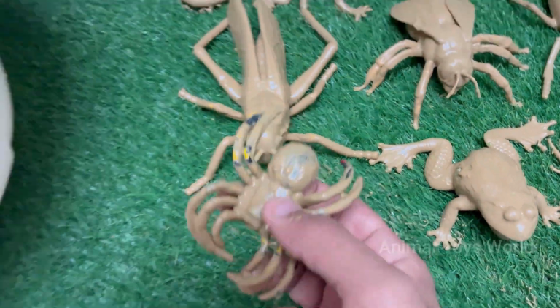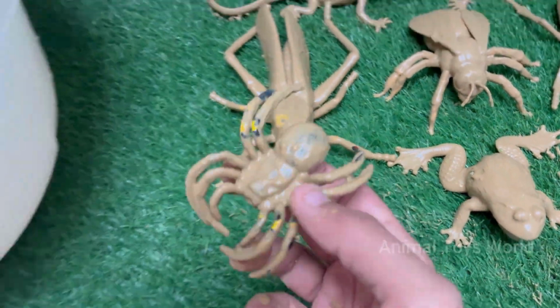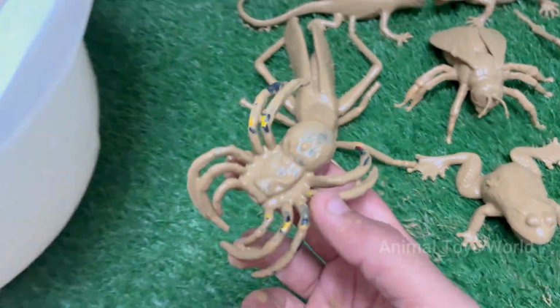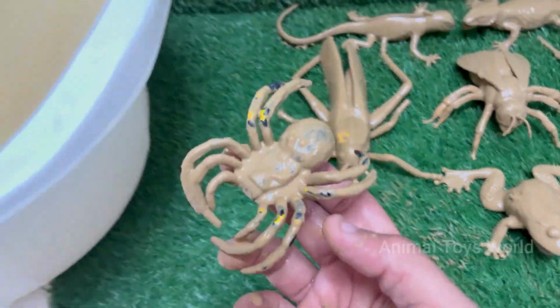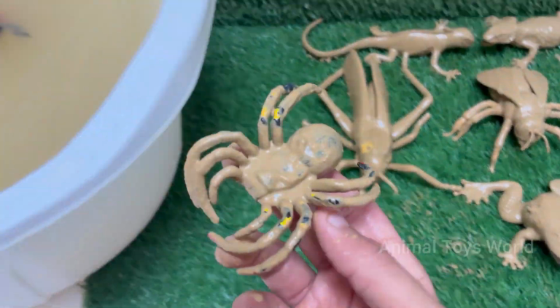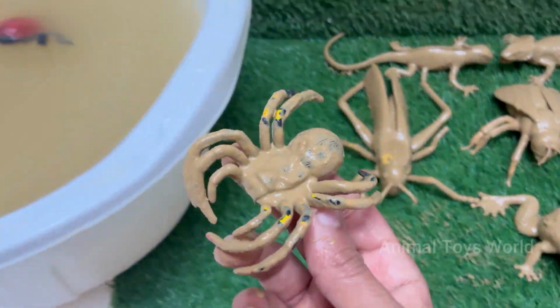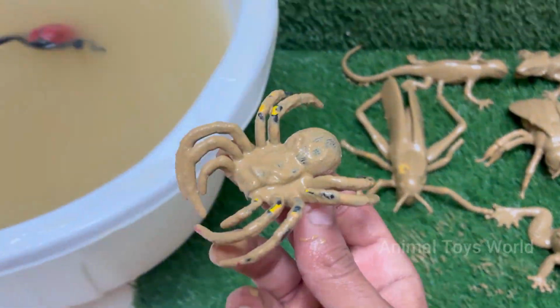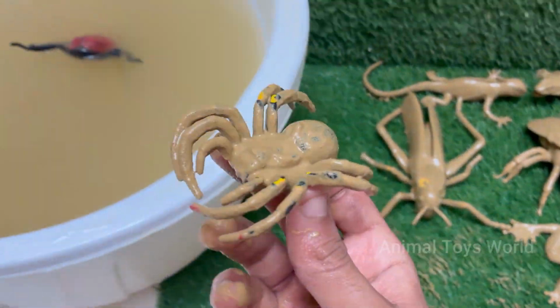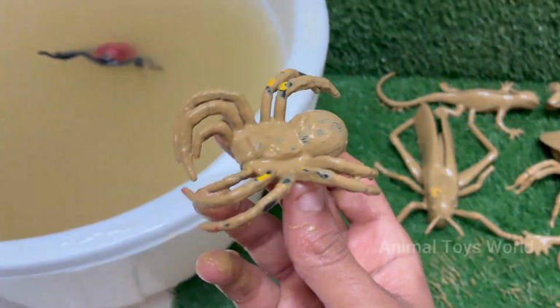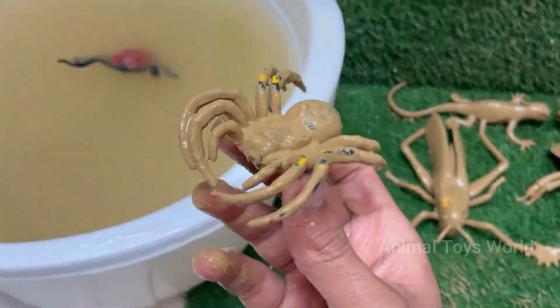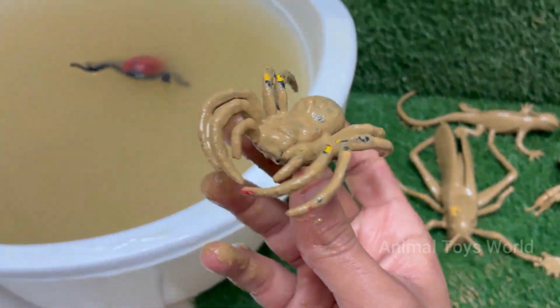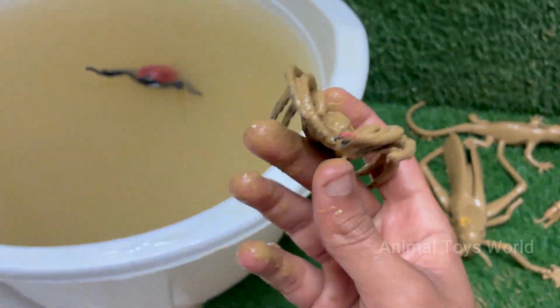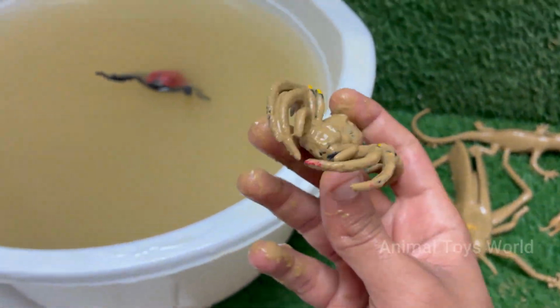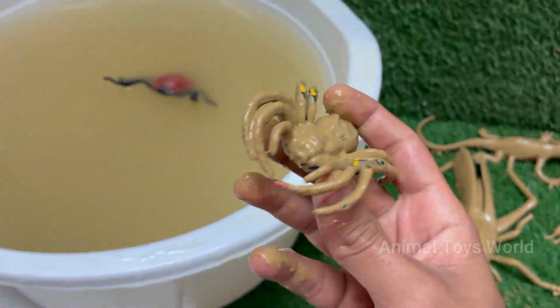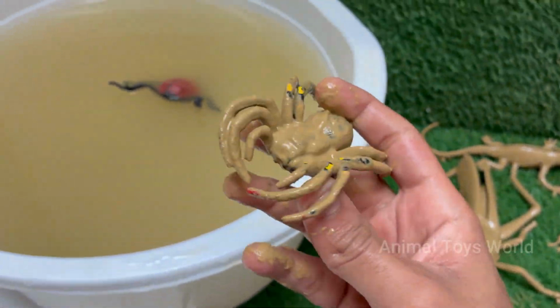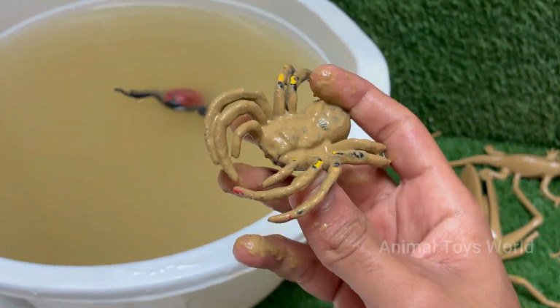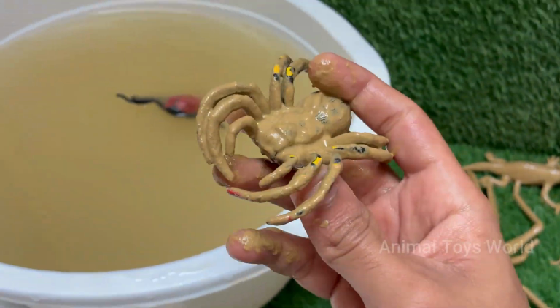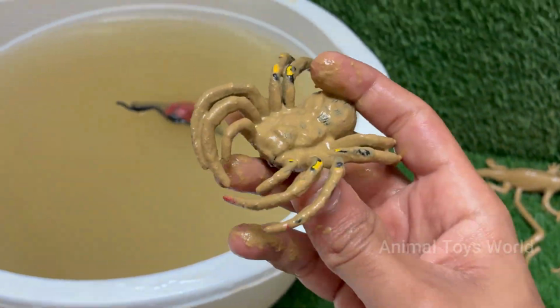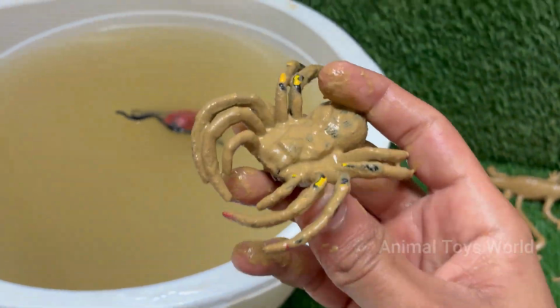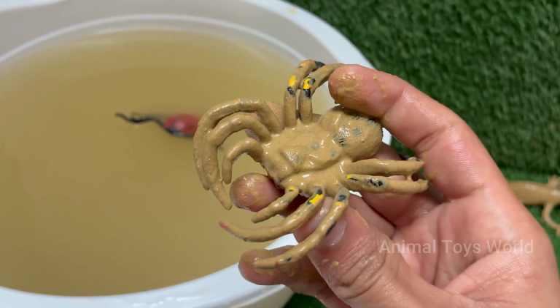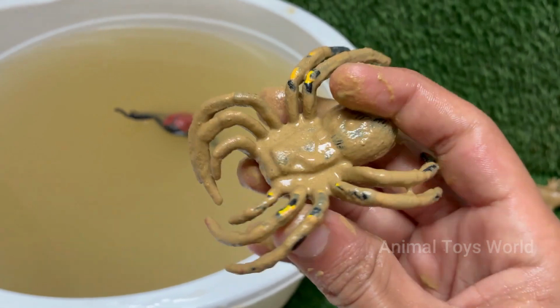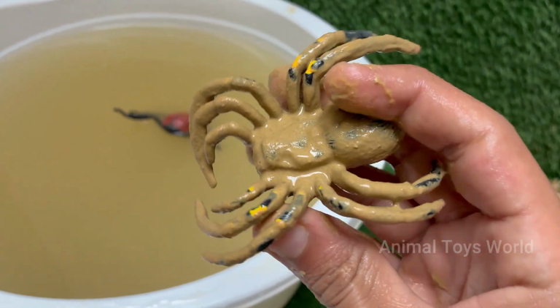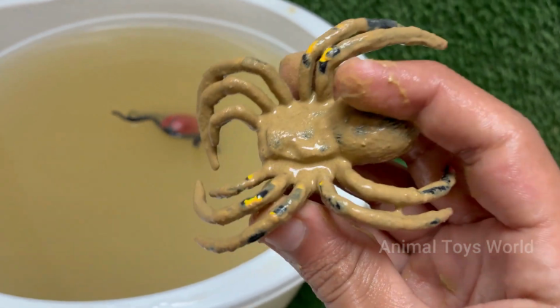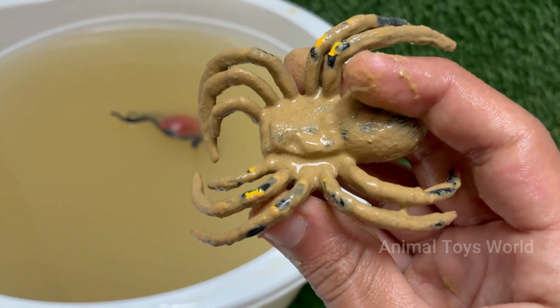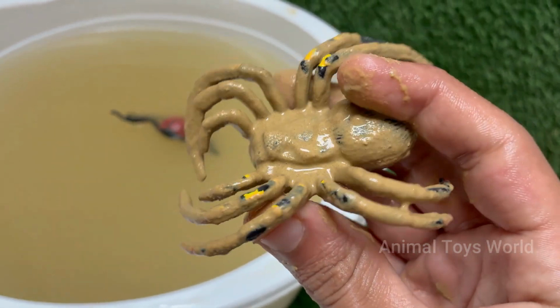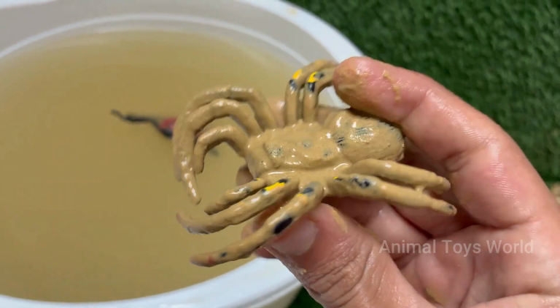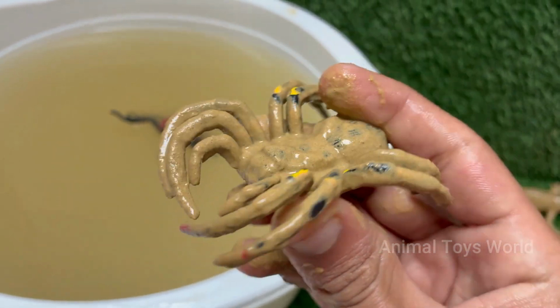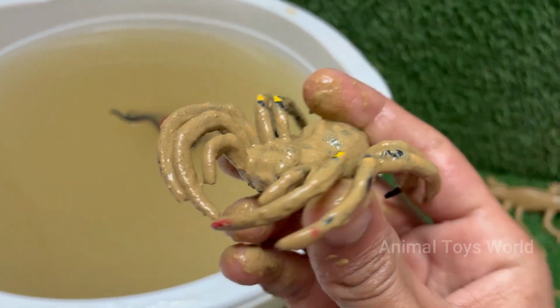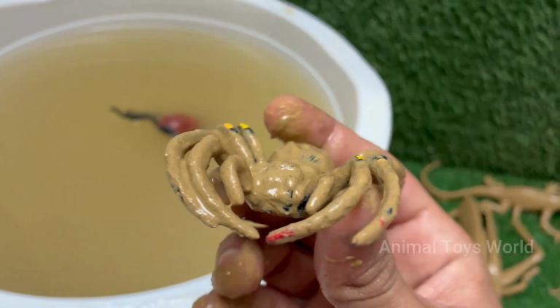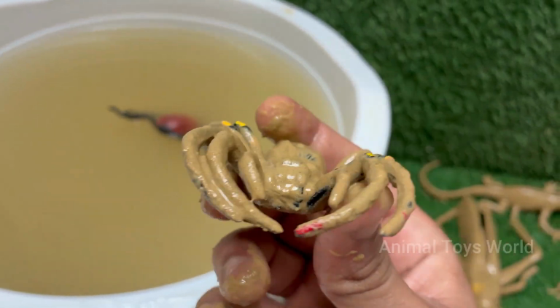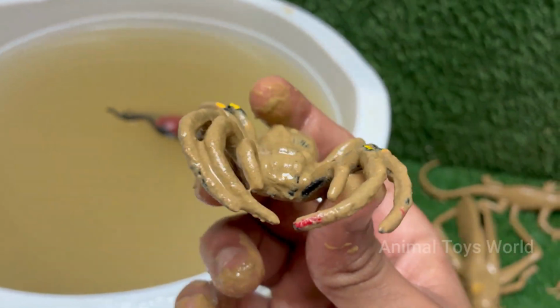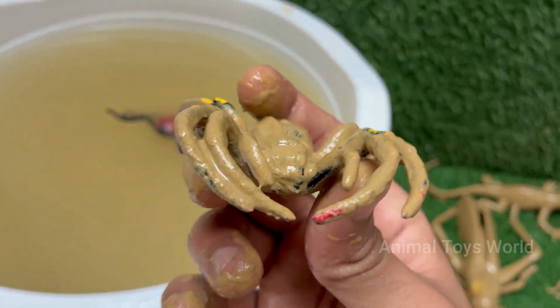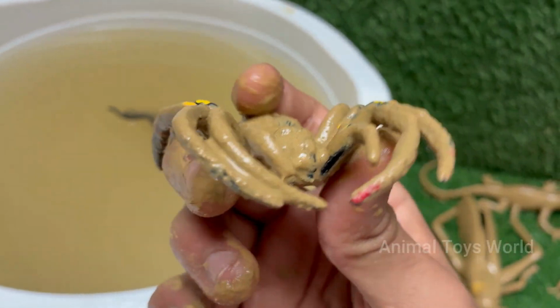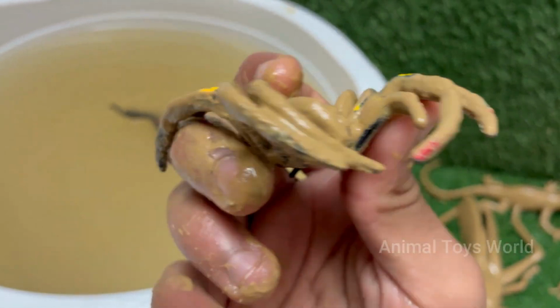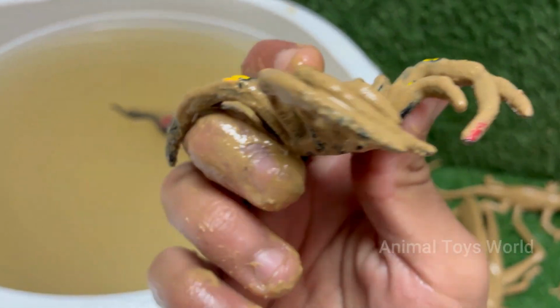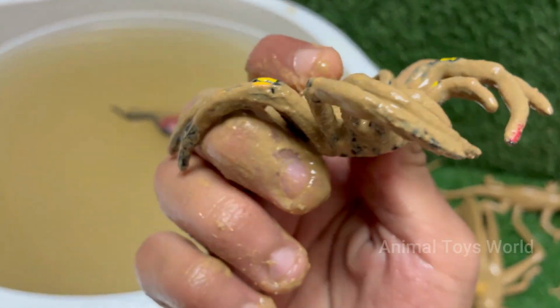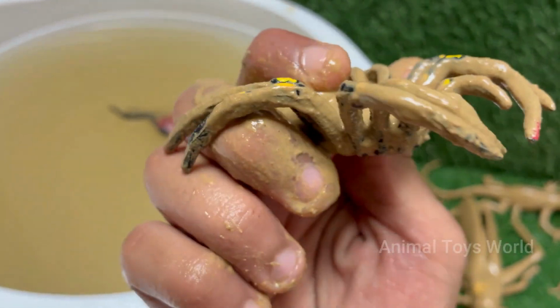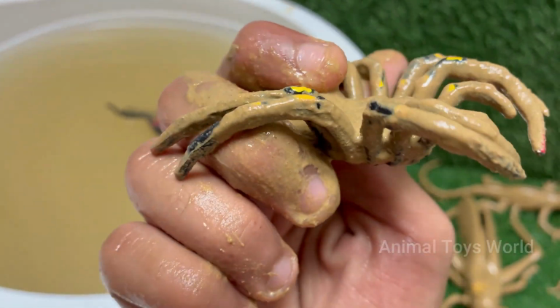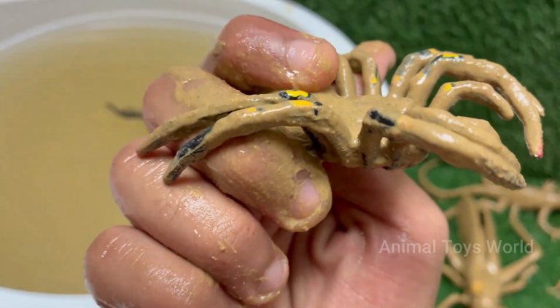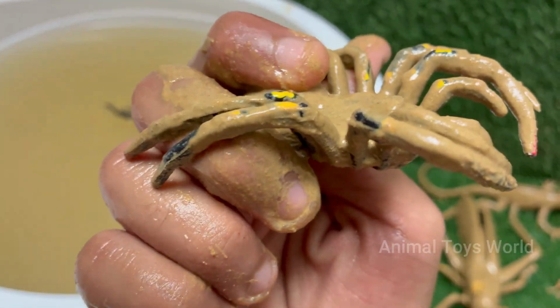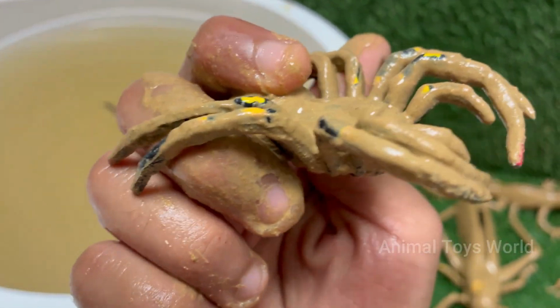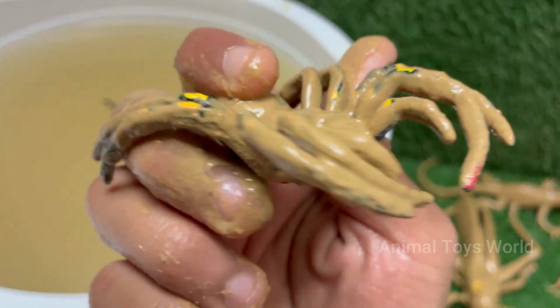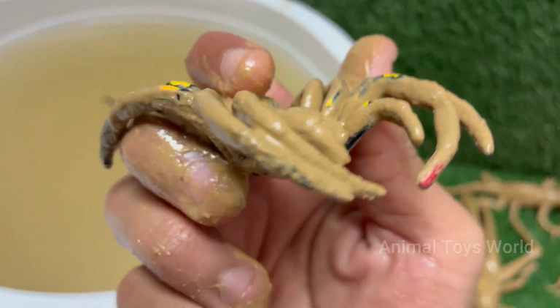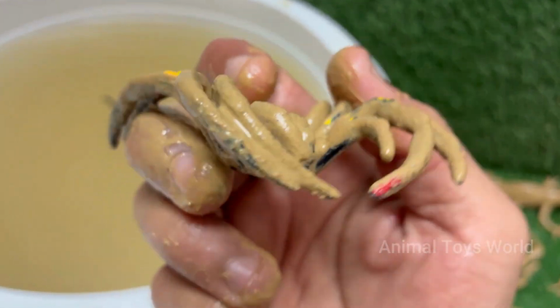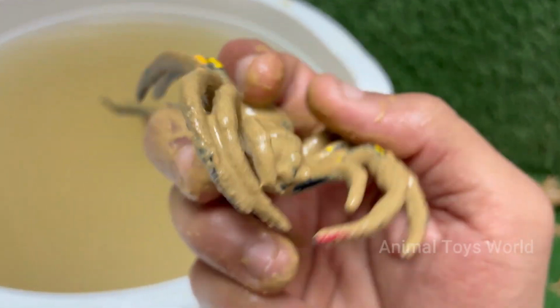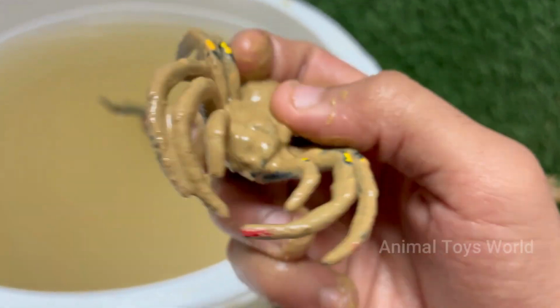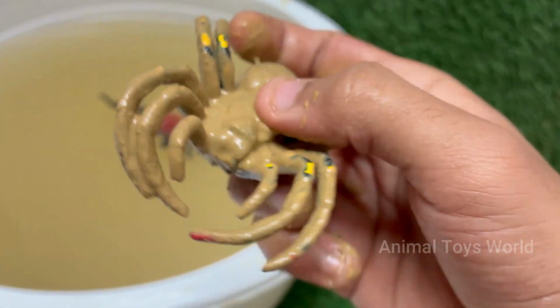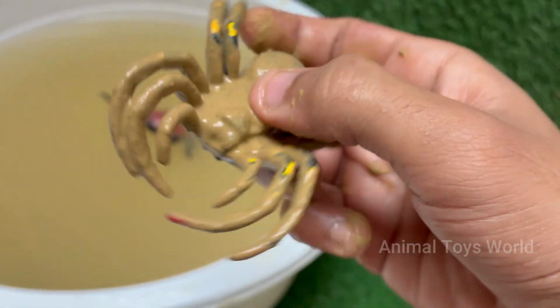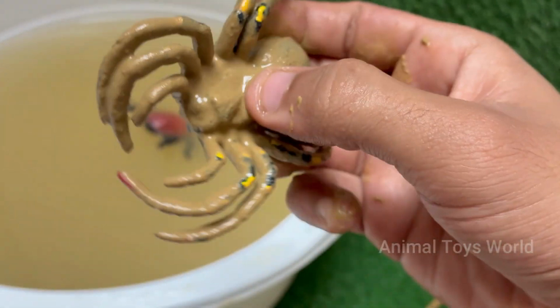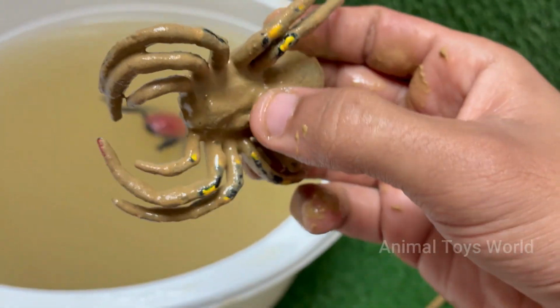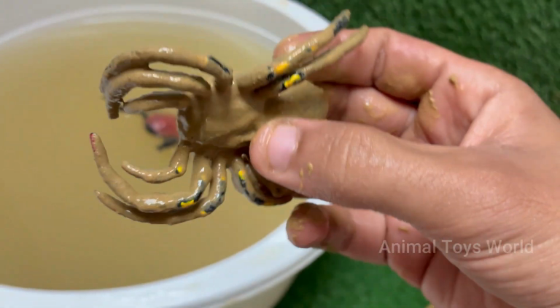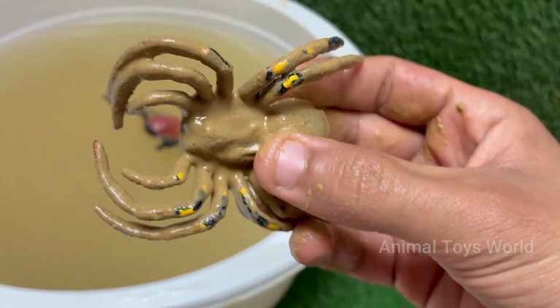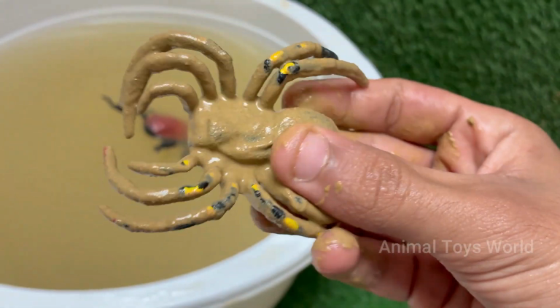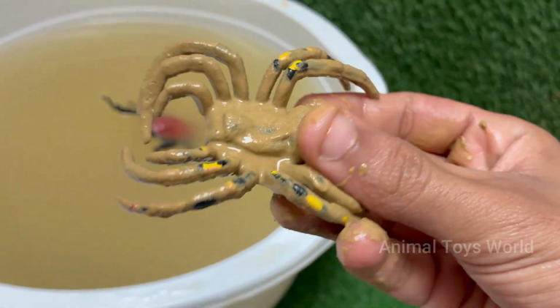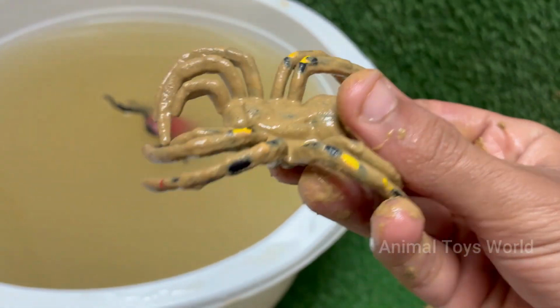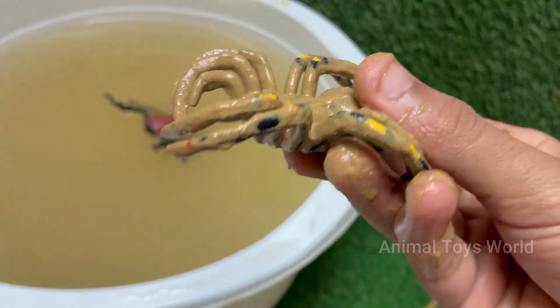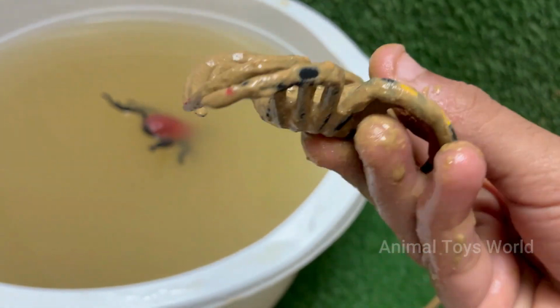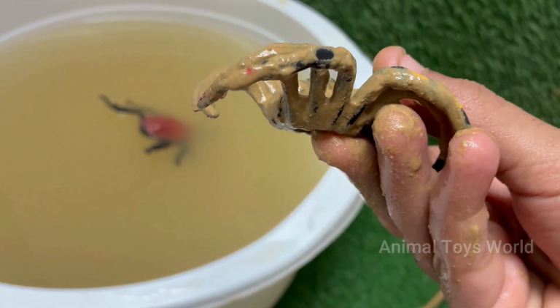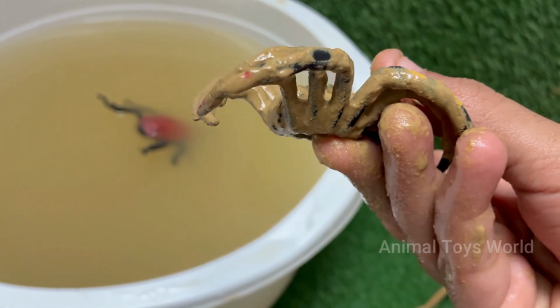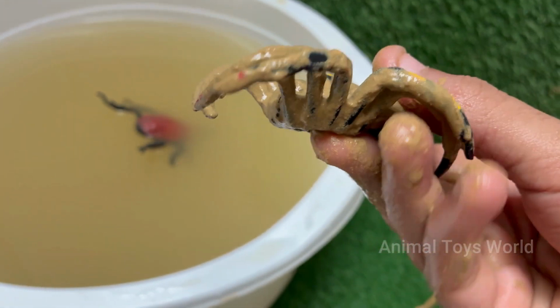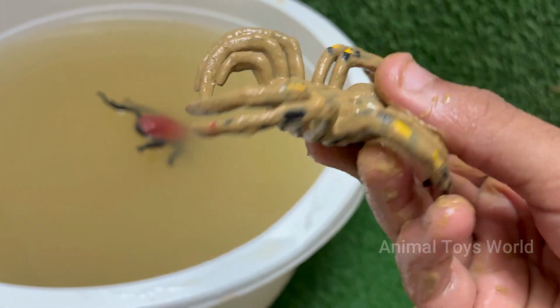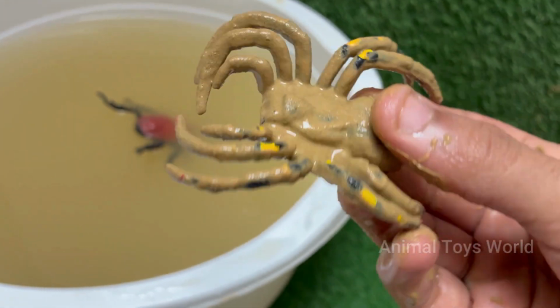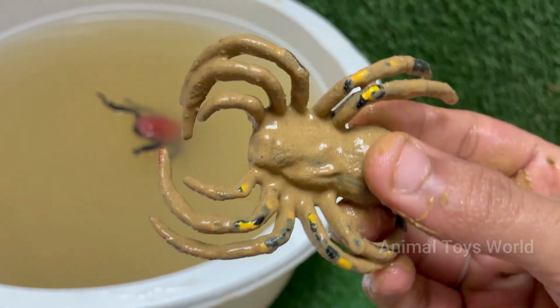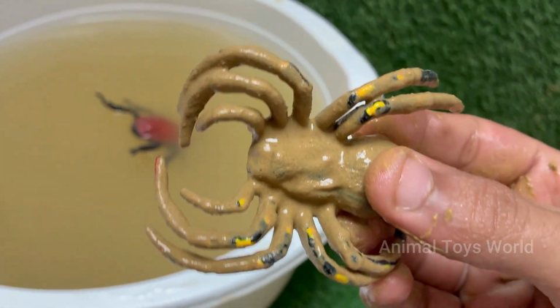Spiders produce different types of silk for different purposes: webs, egg sacks, wrapping prey, and more.